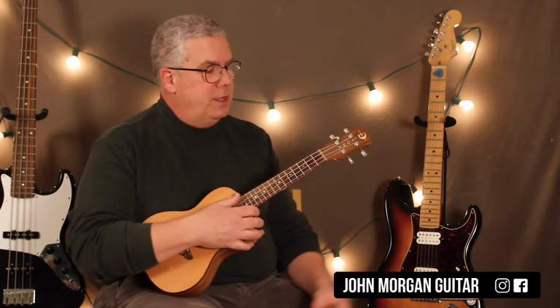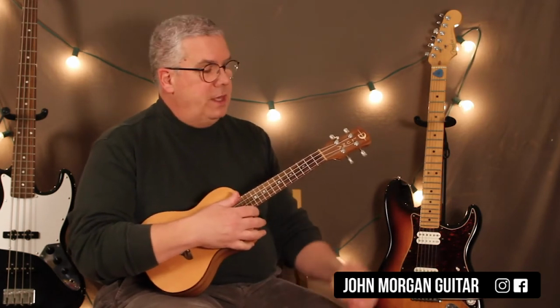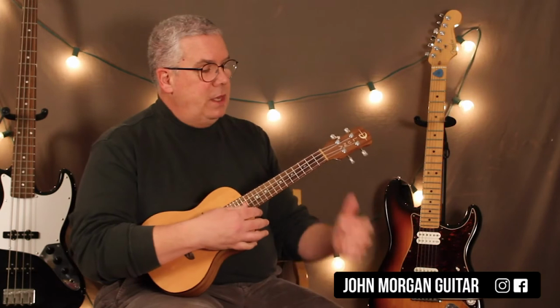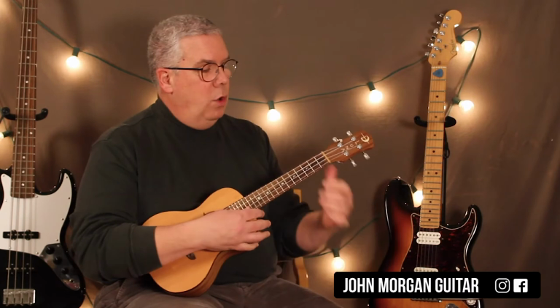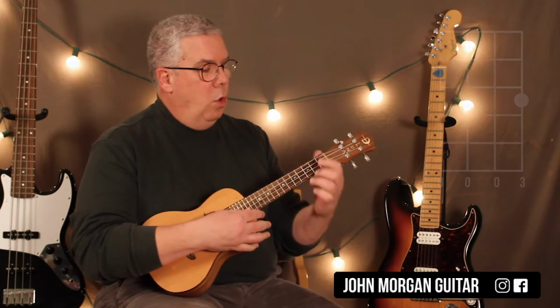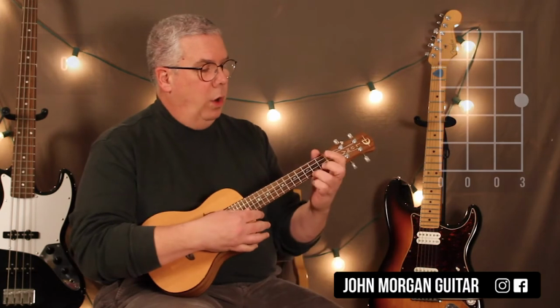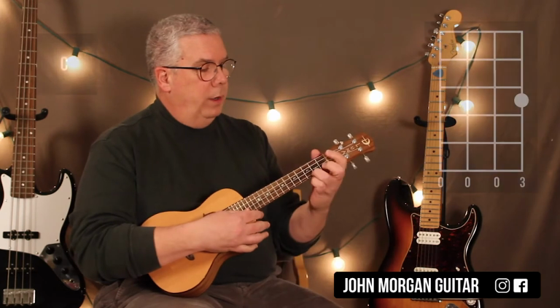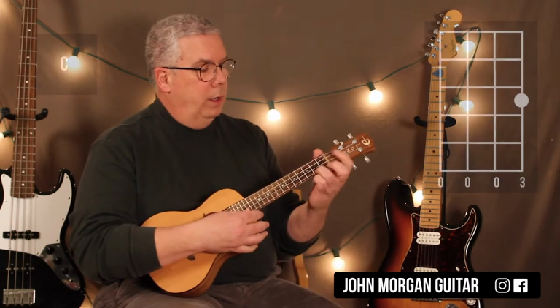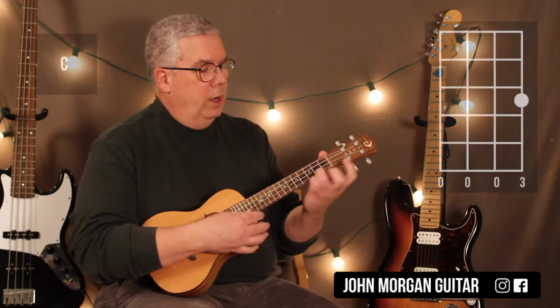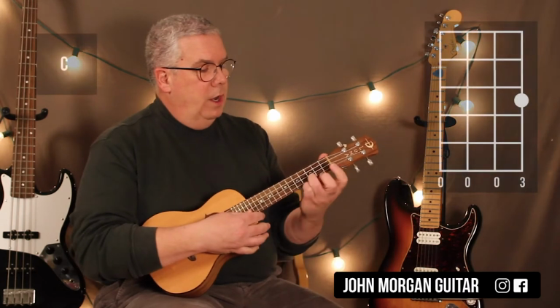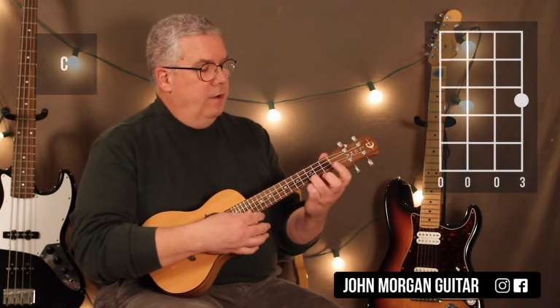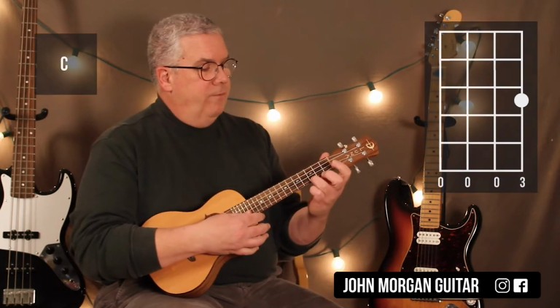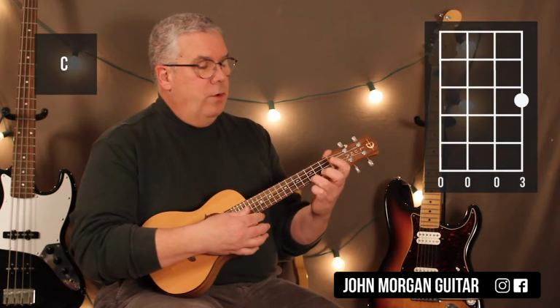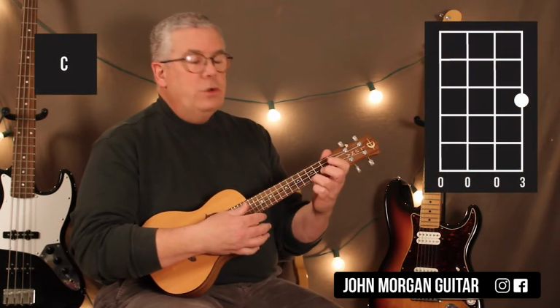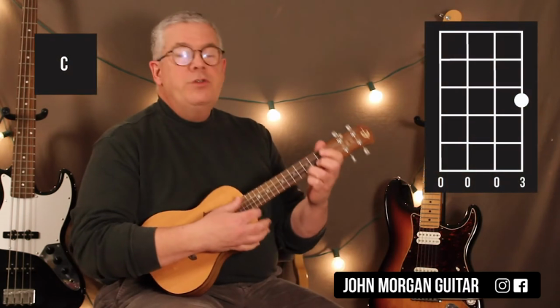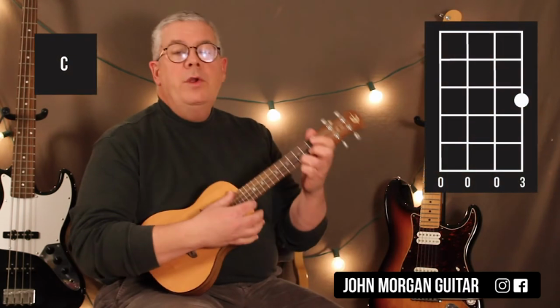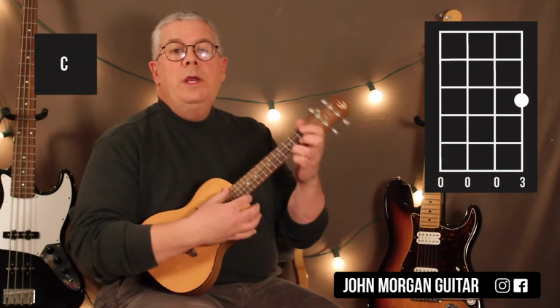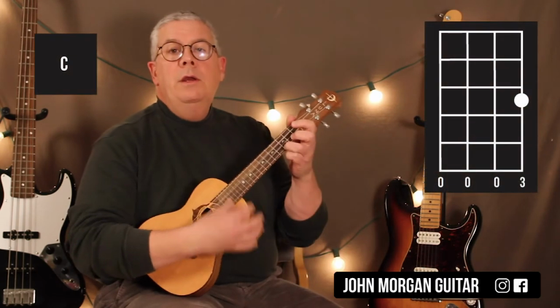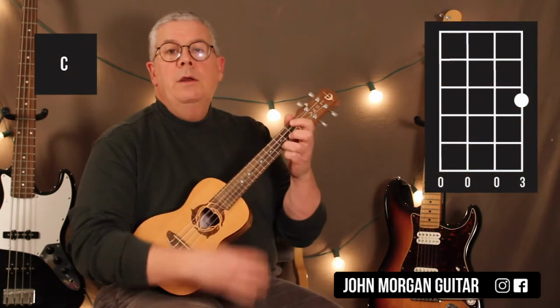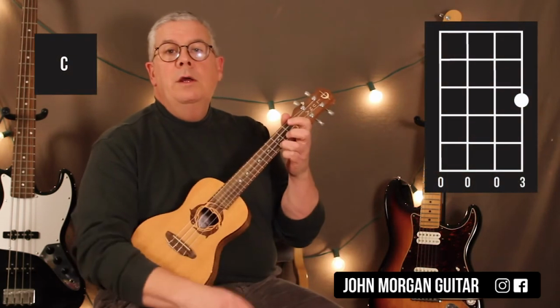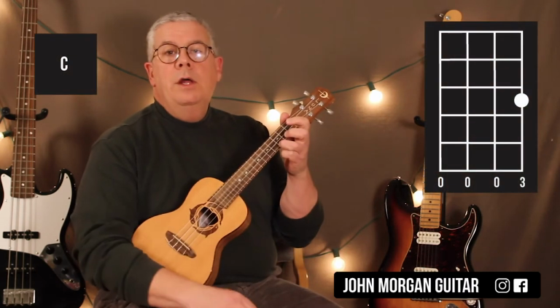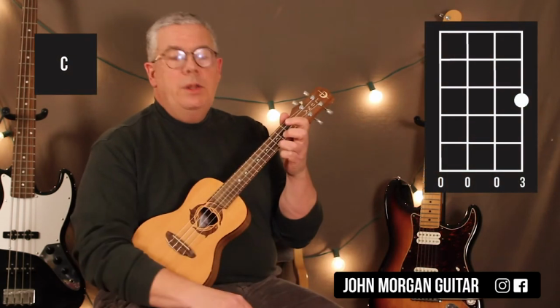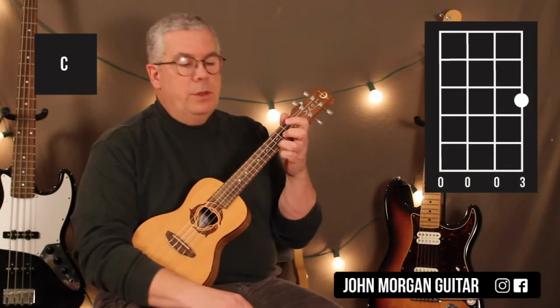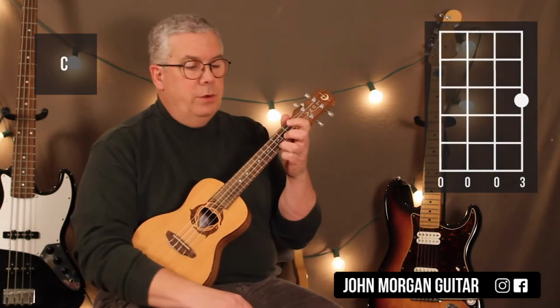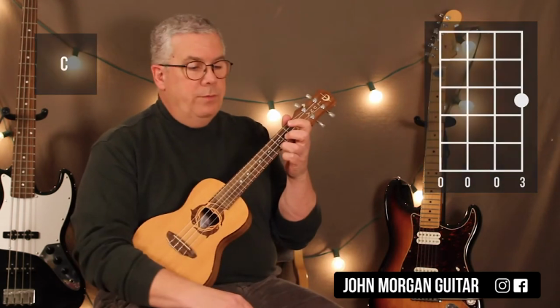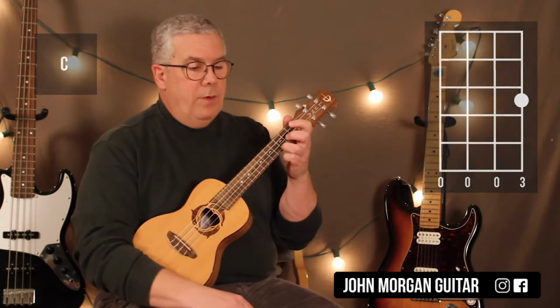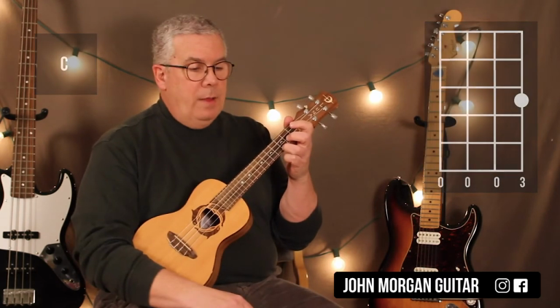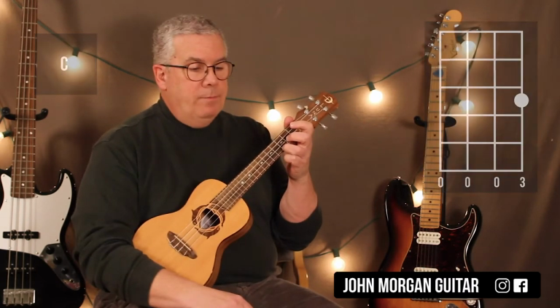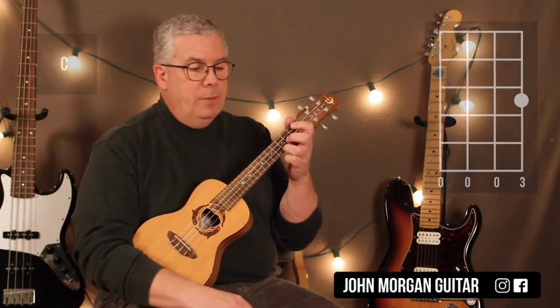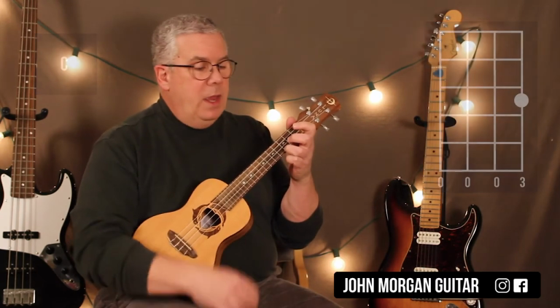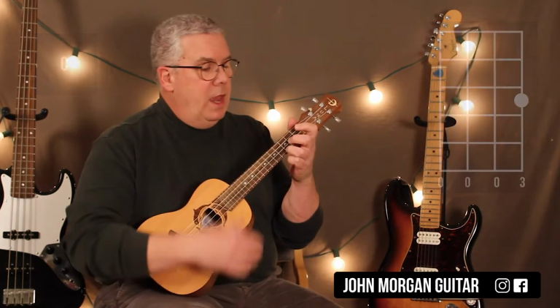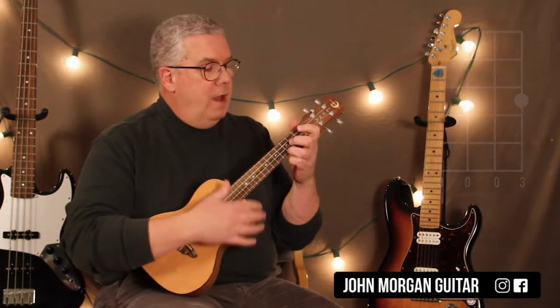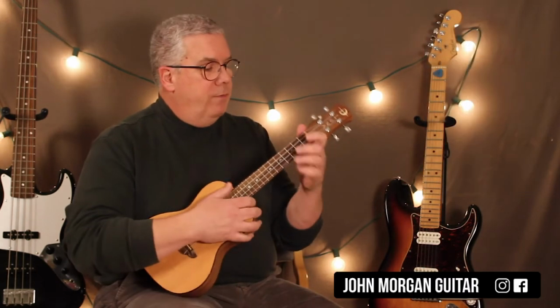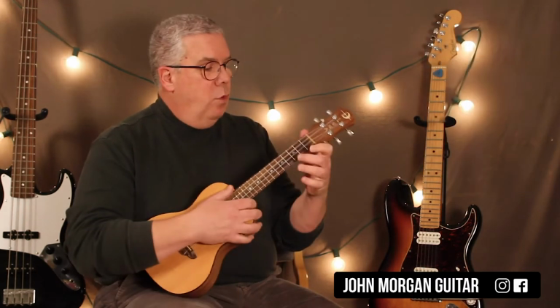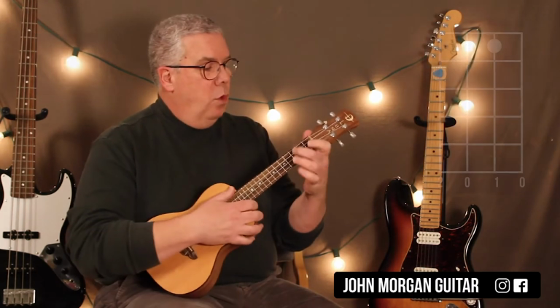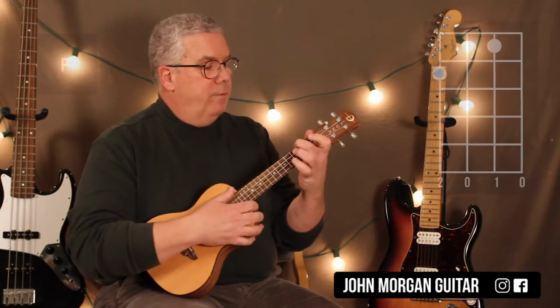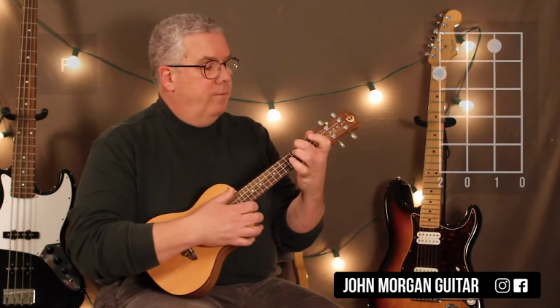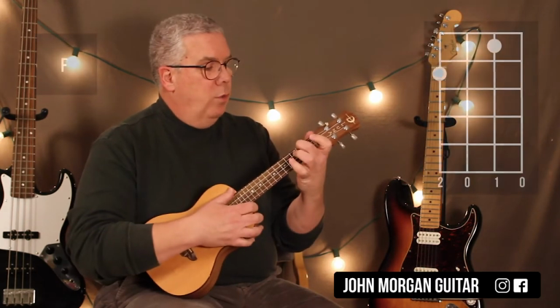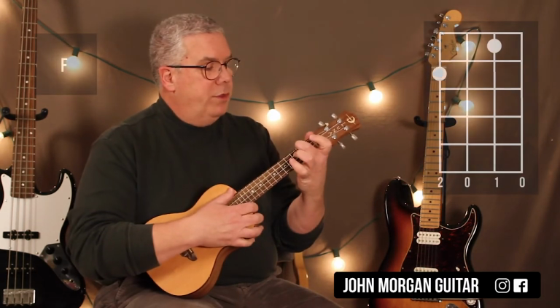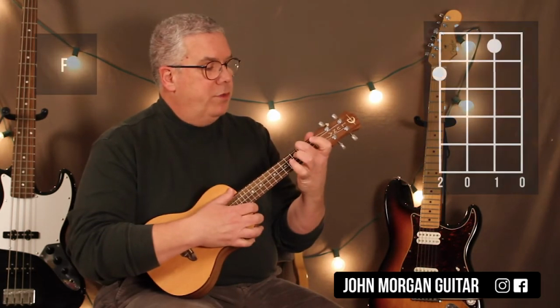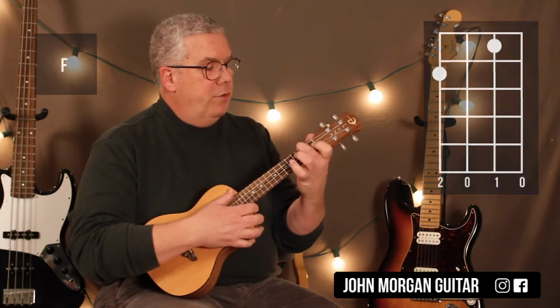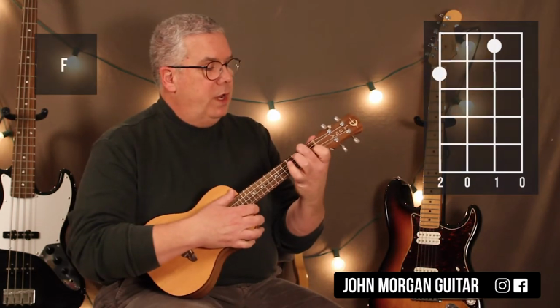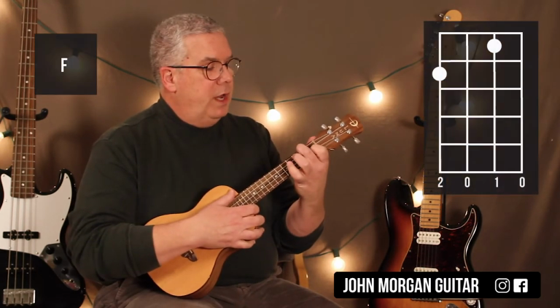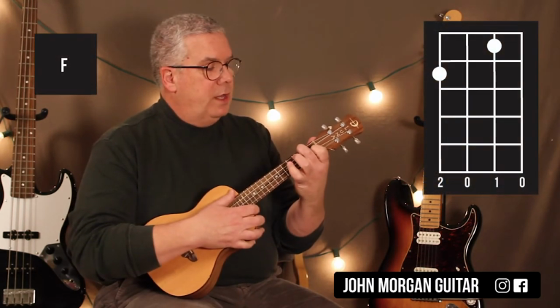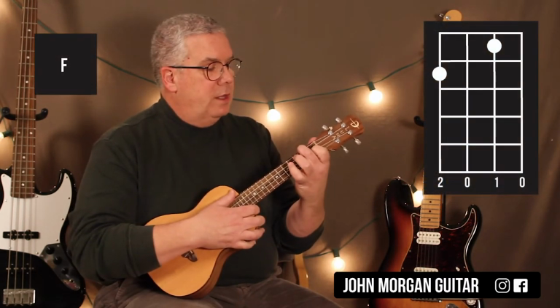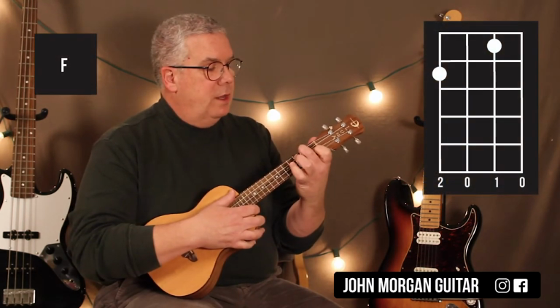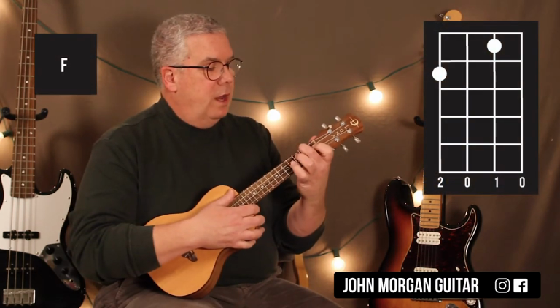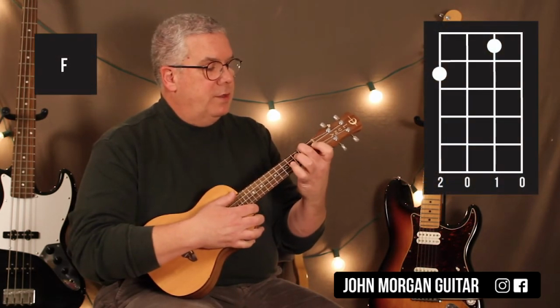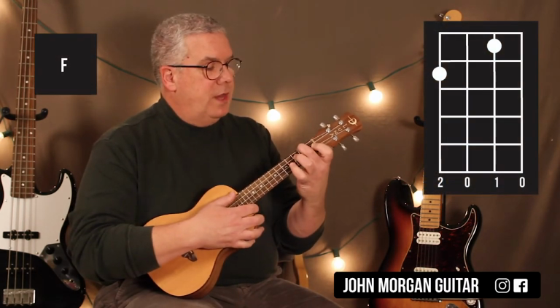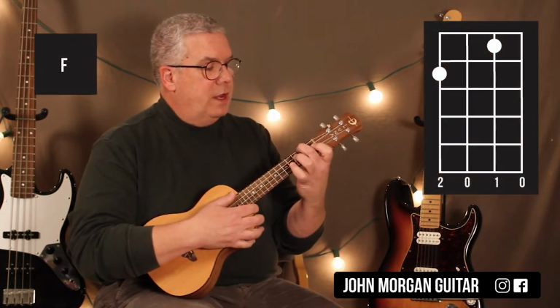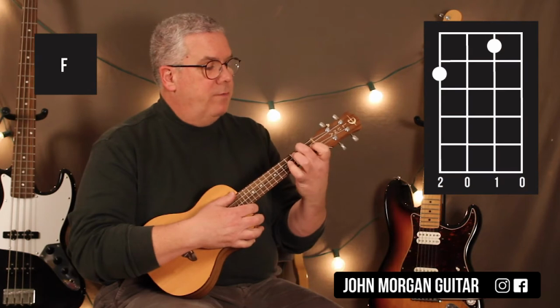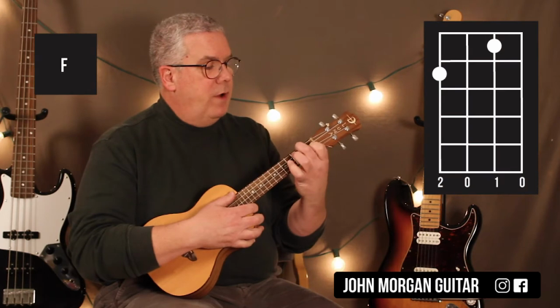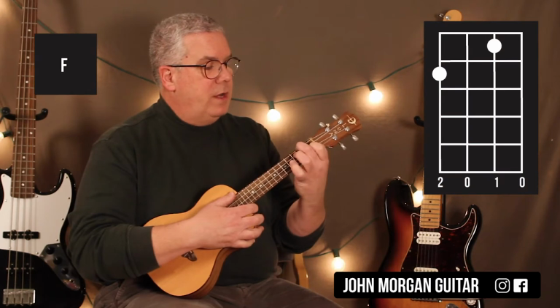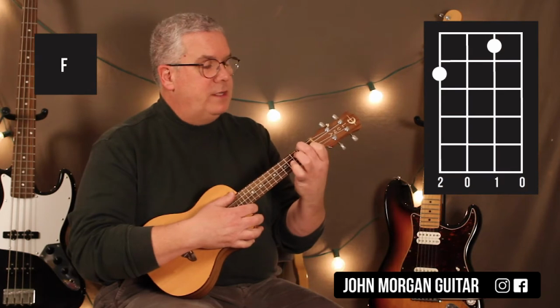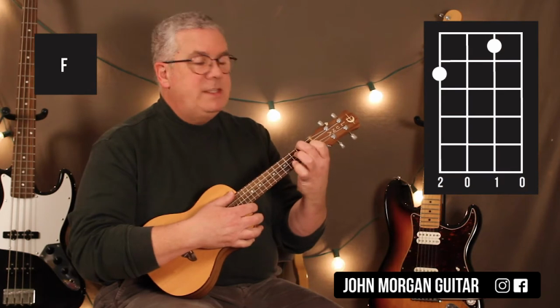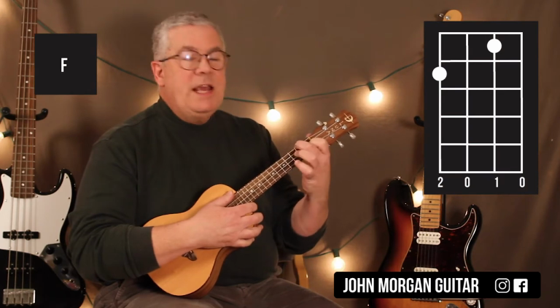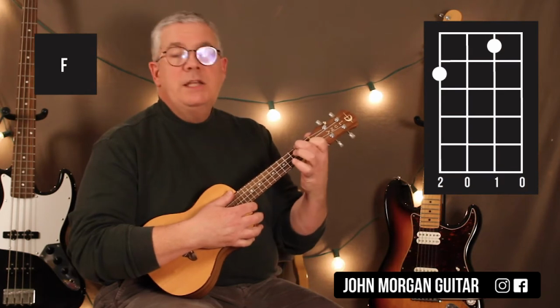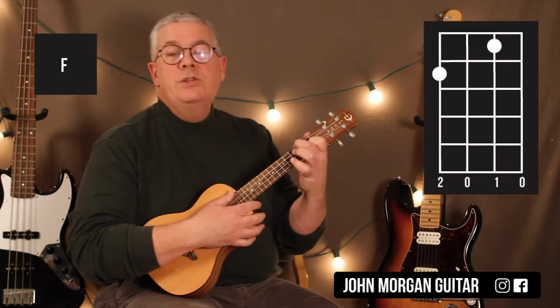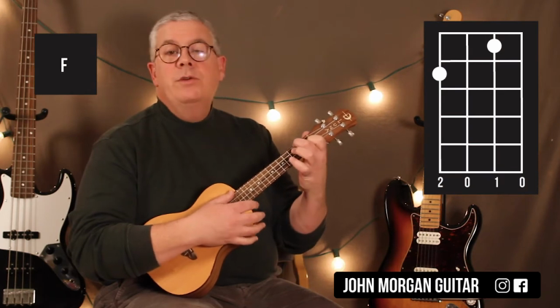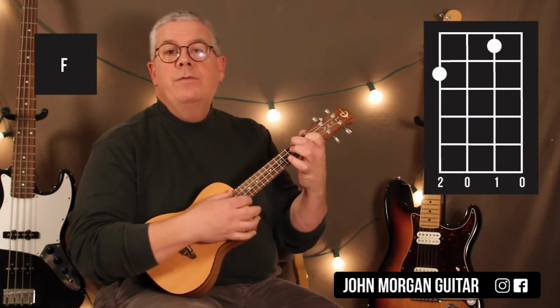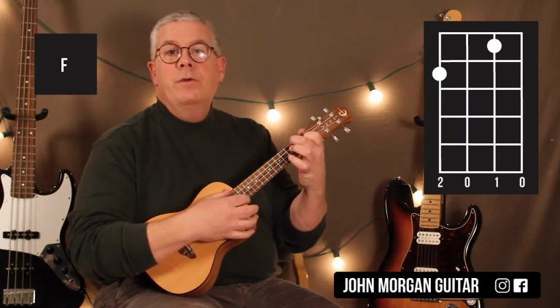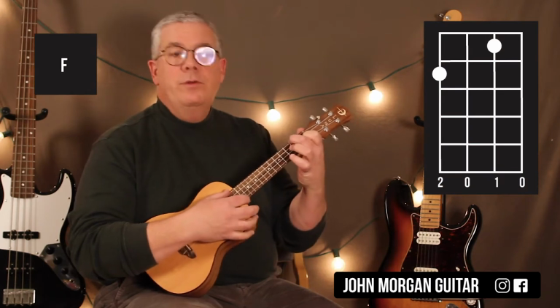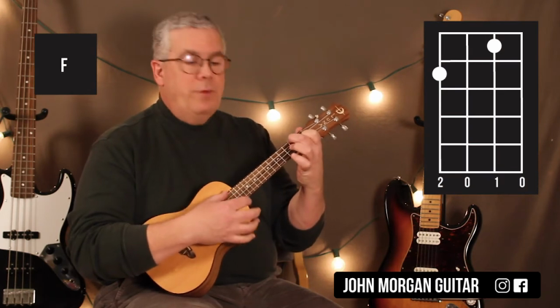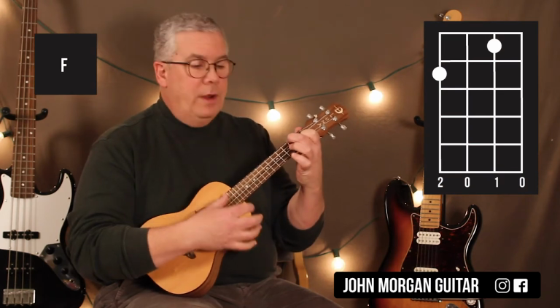C chord: 1st string, 3rd fret. F chord: 4th string, 2nd fret; 2nd string, 1st fret.